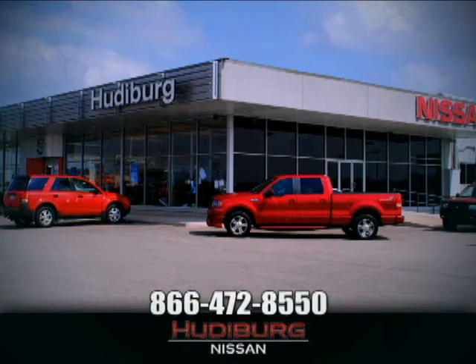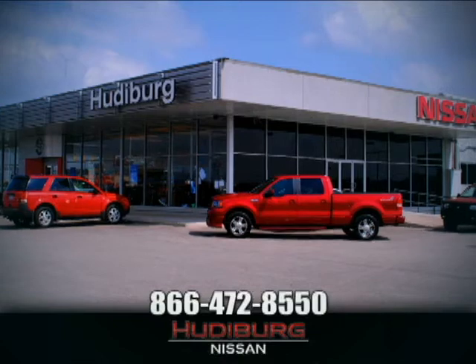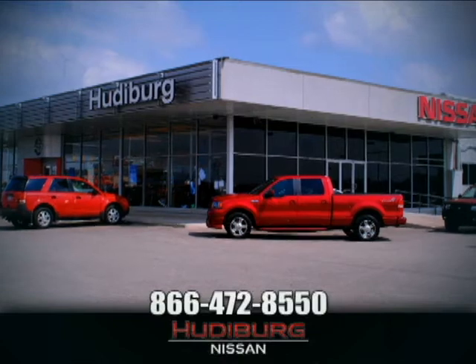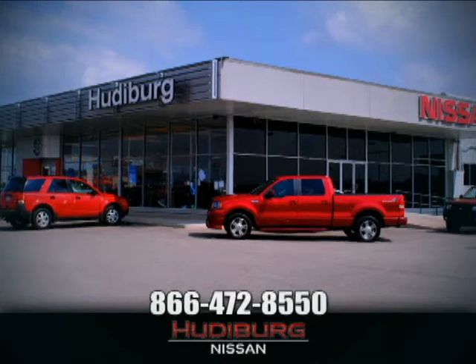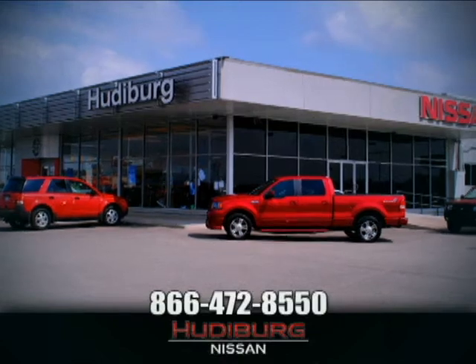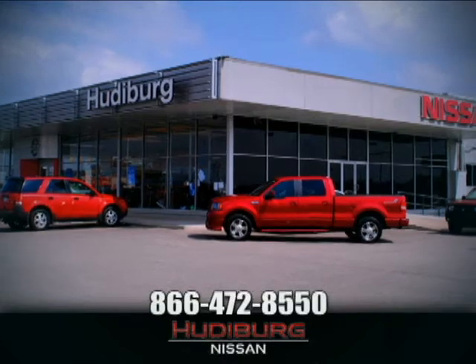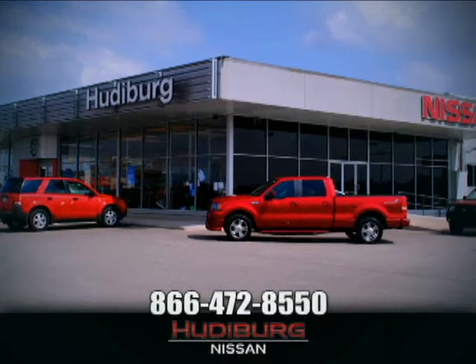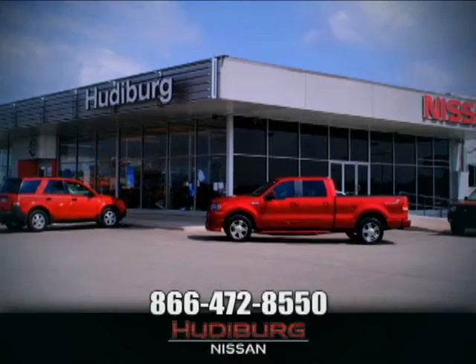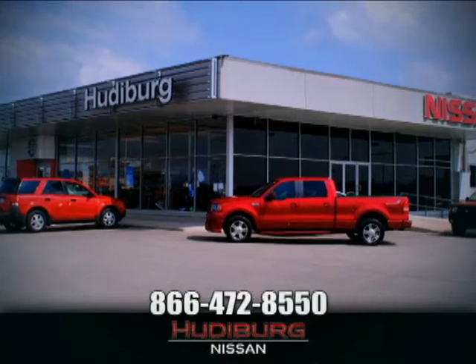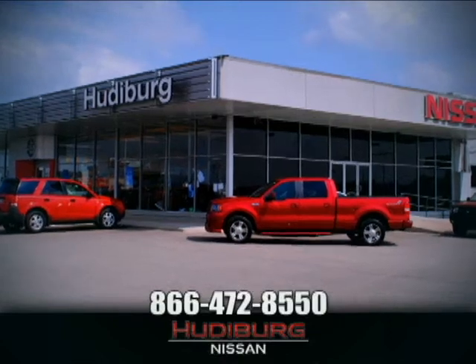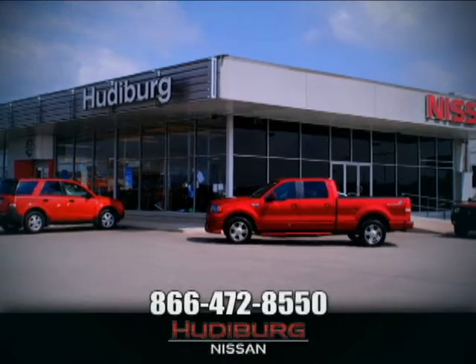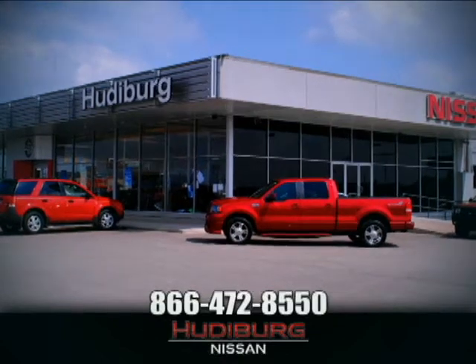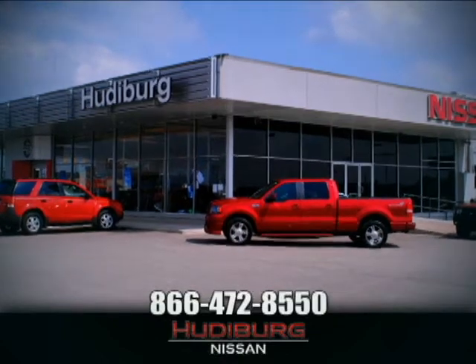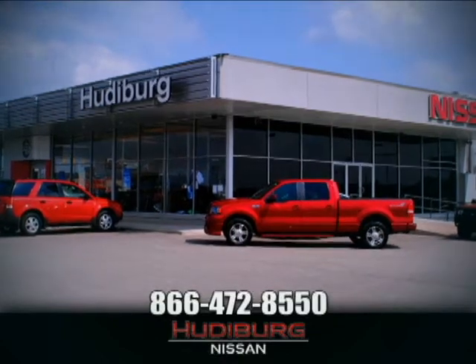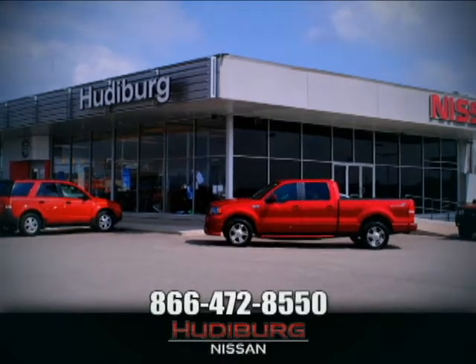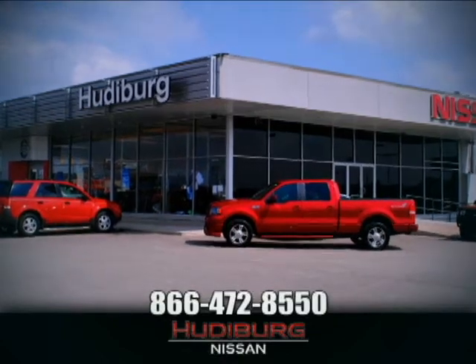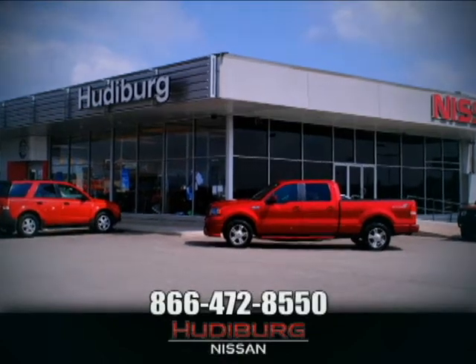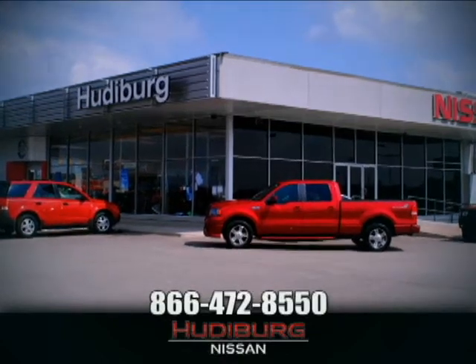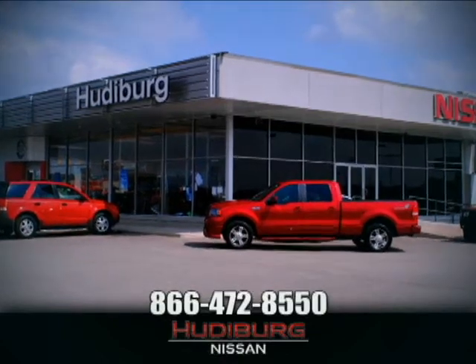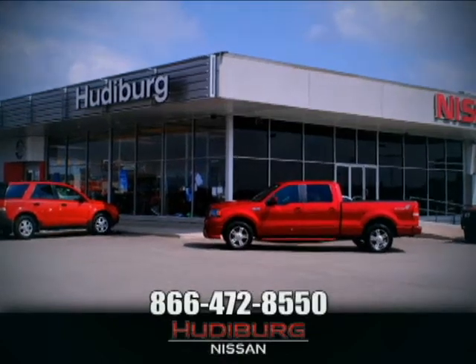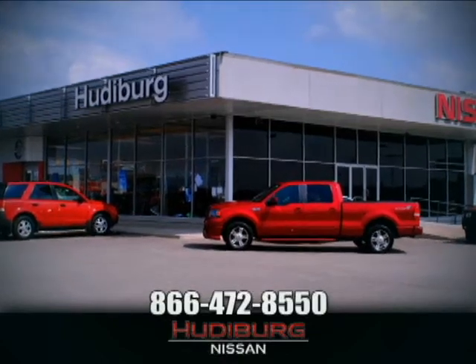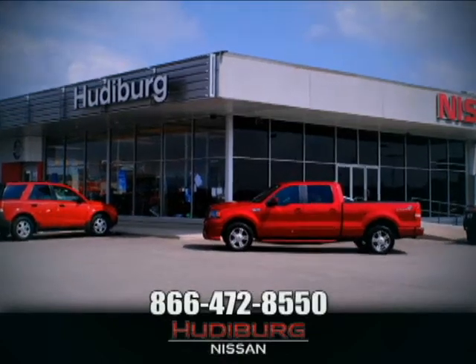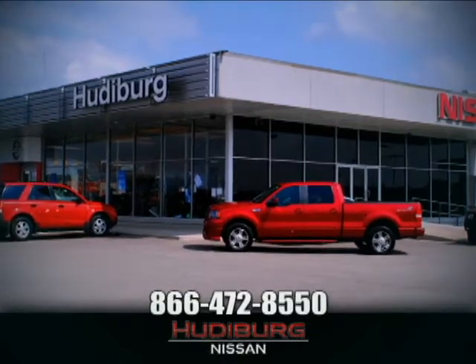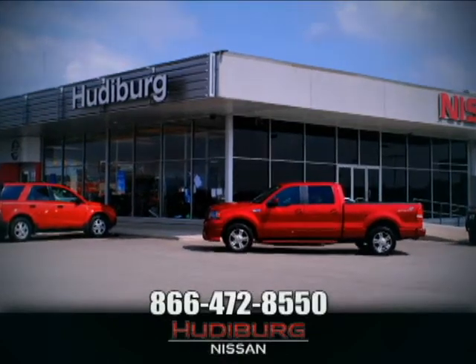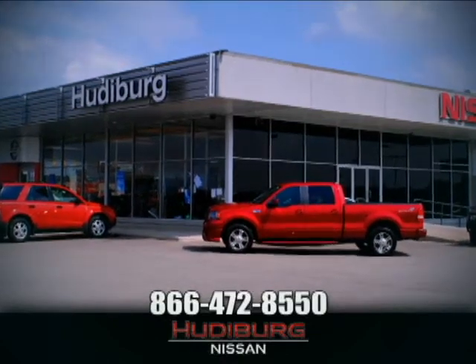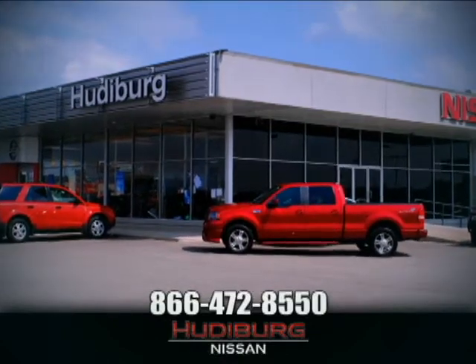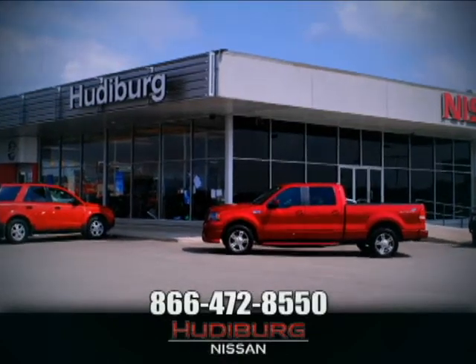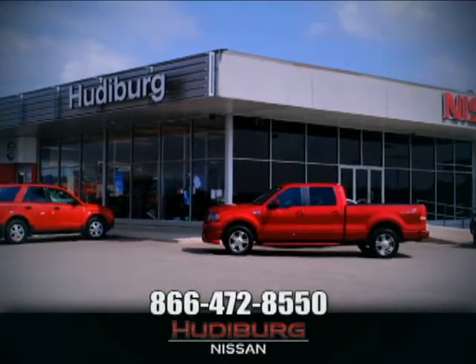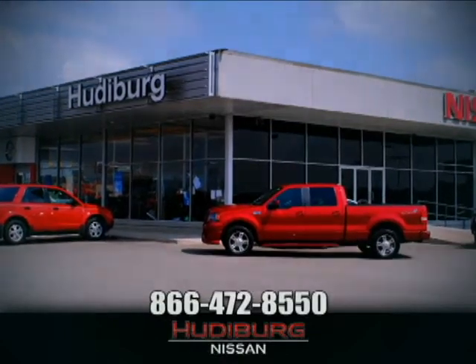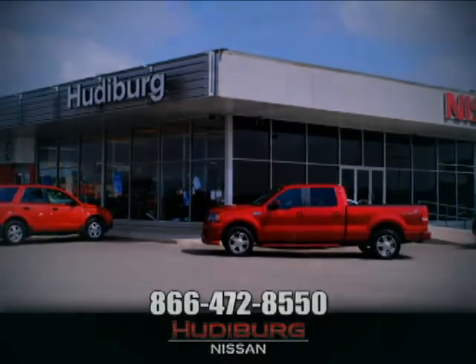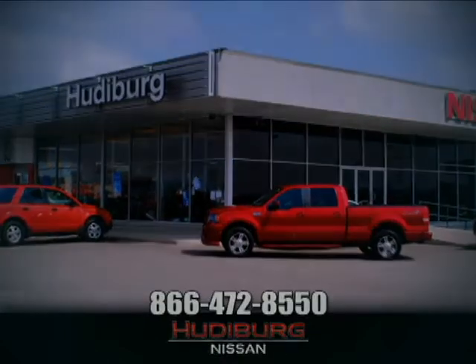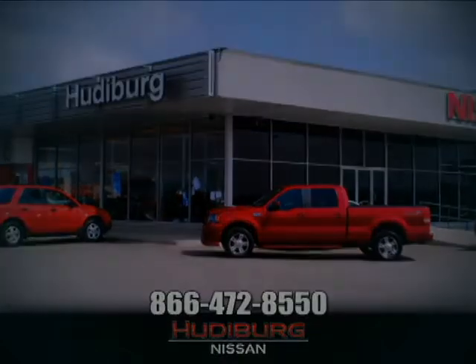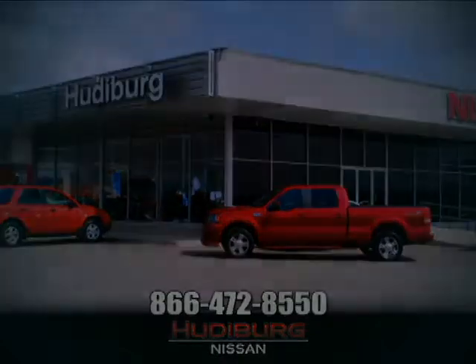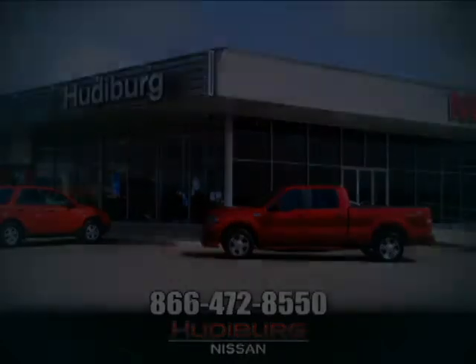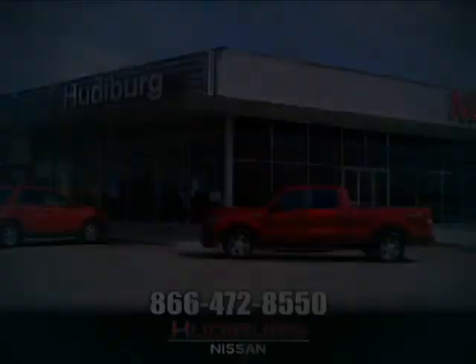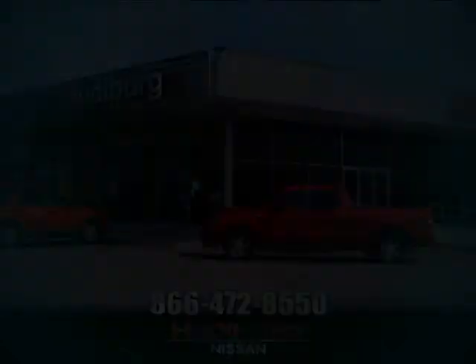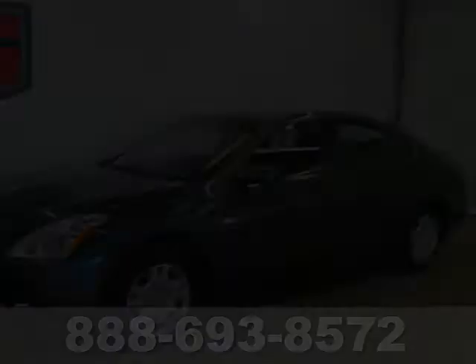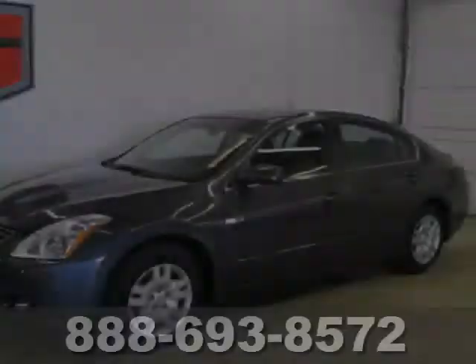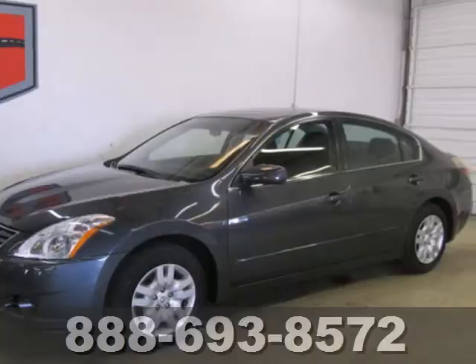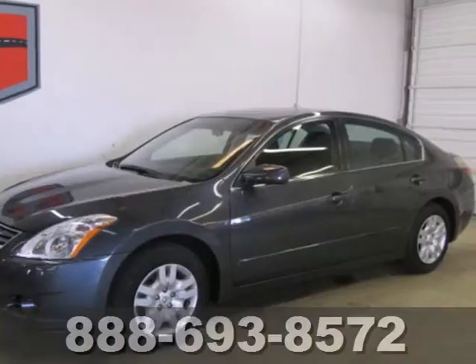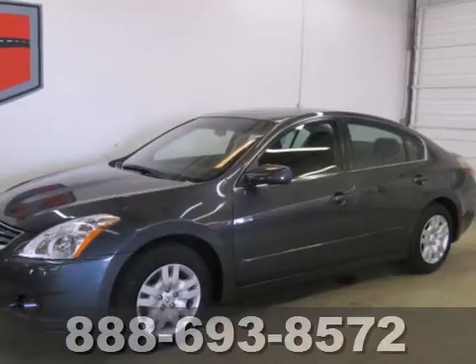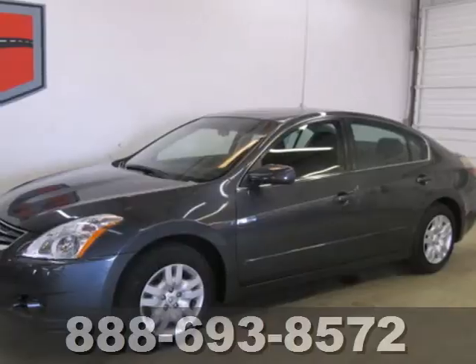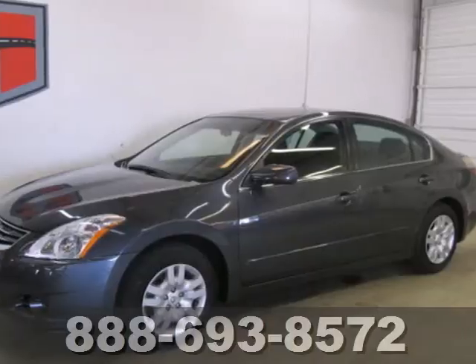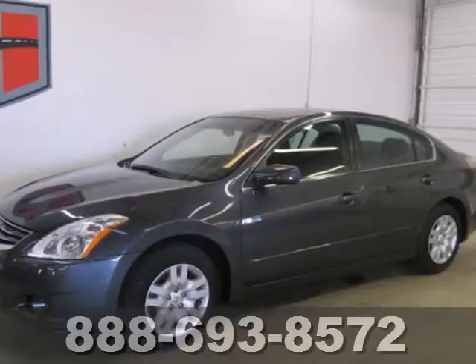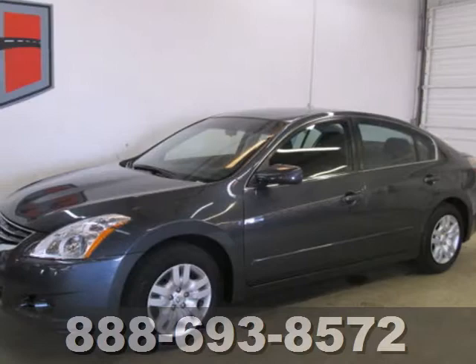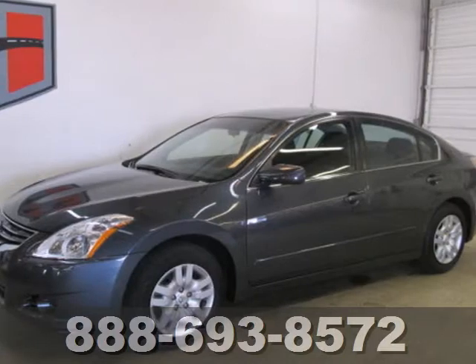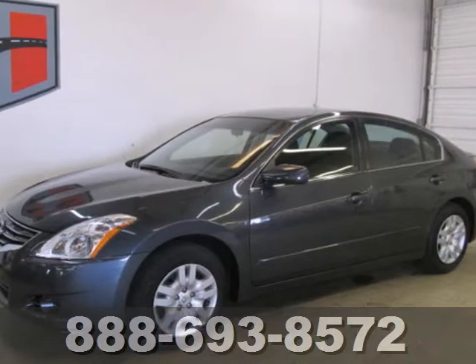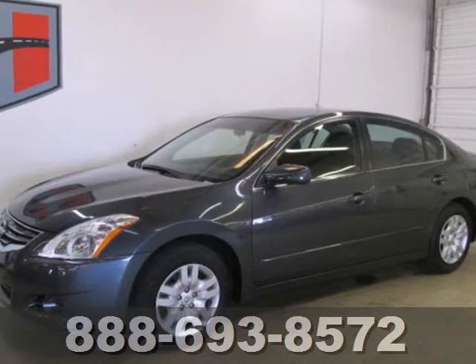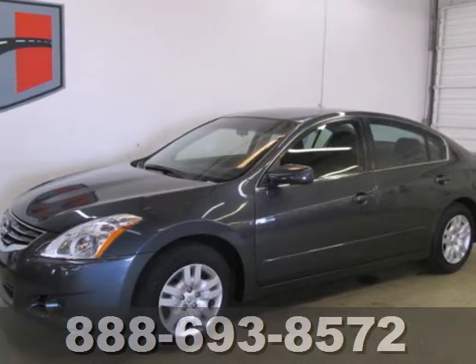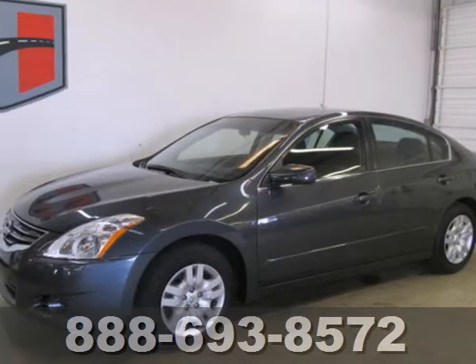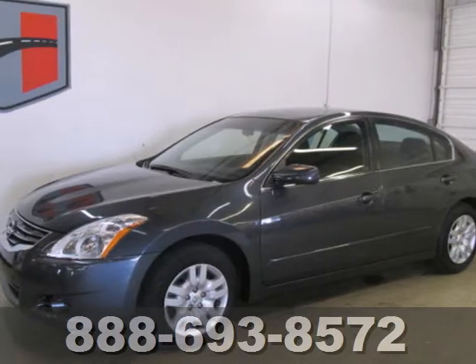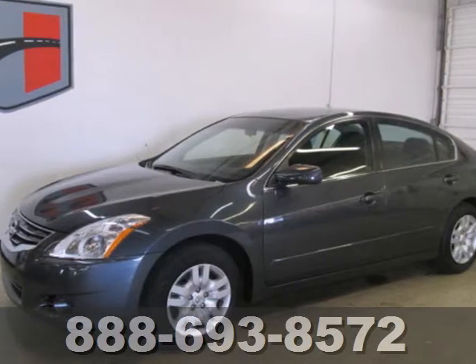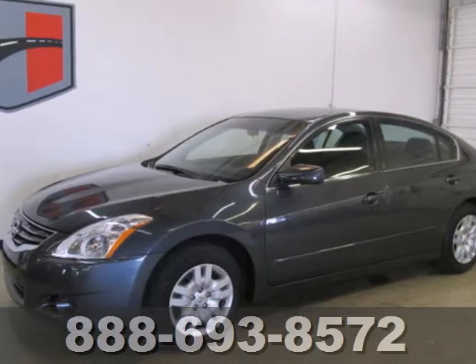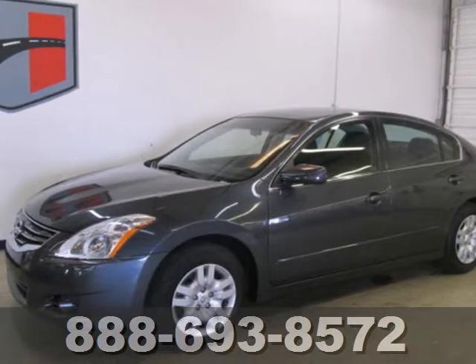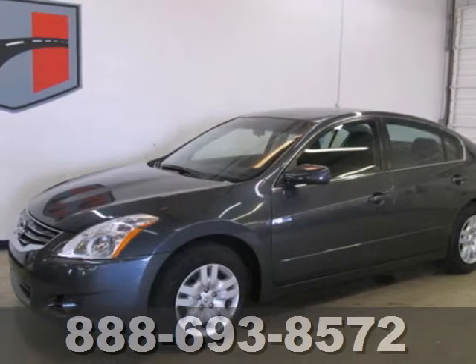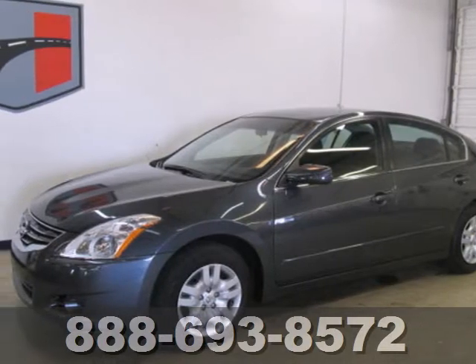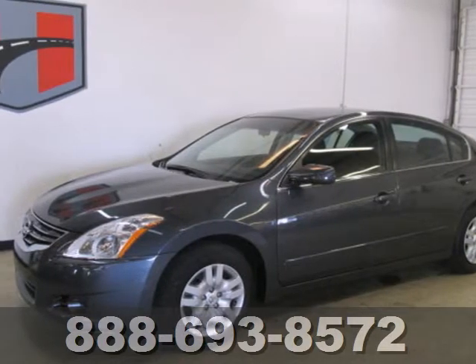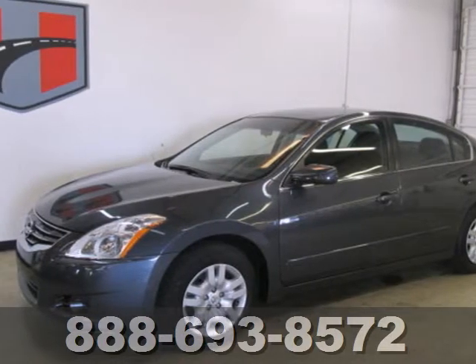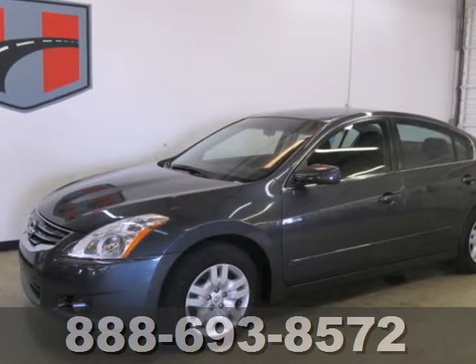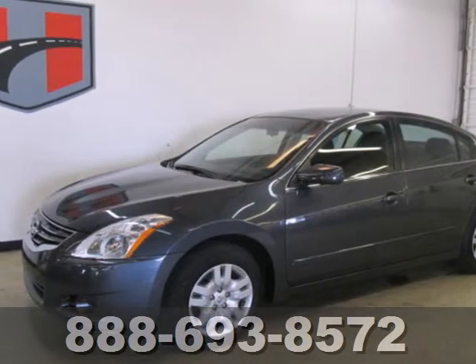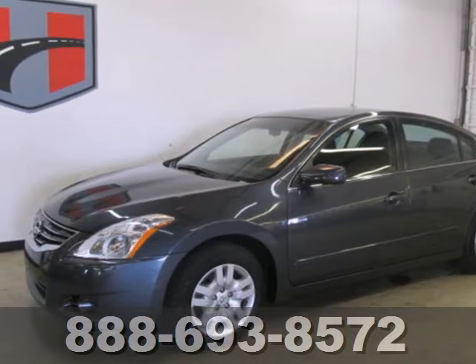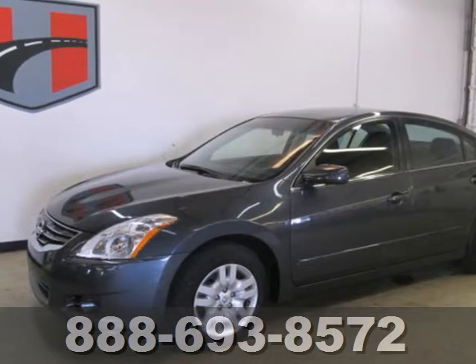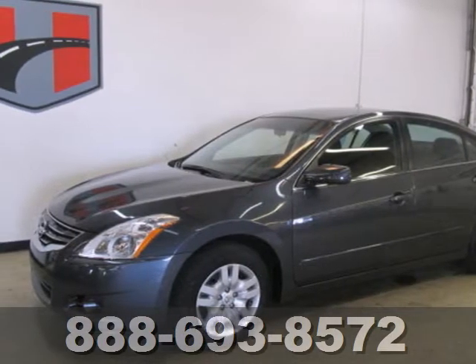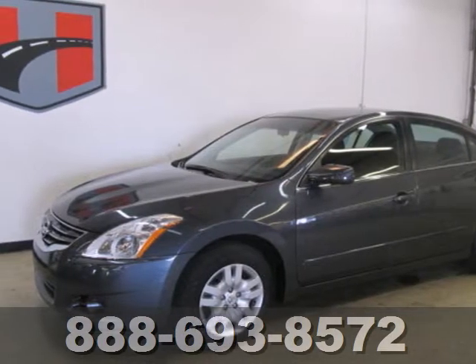At Hudeburg Nissan, we'll give you more. Here's a 2012 Nissan Altima.